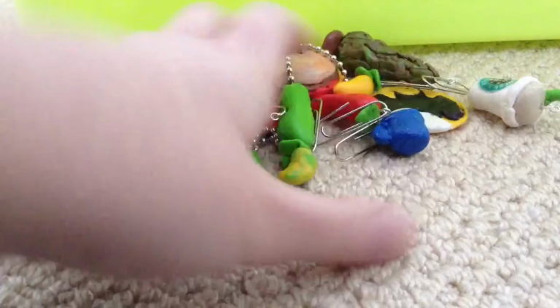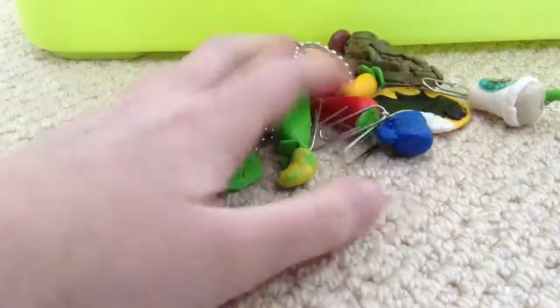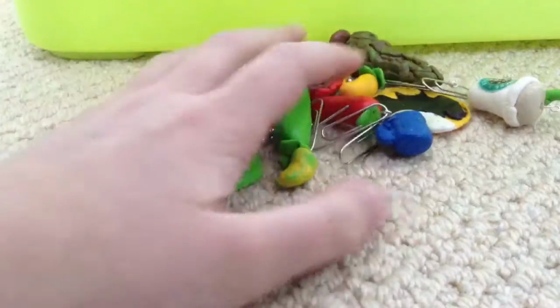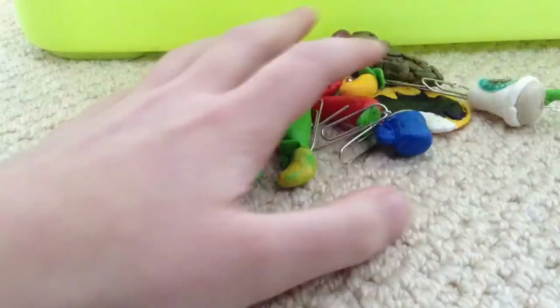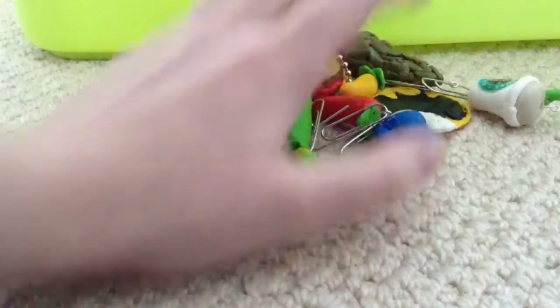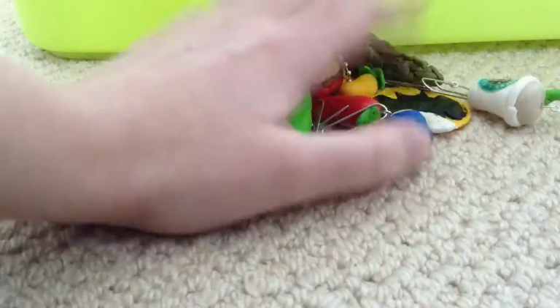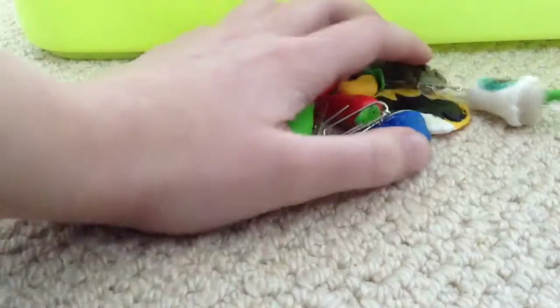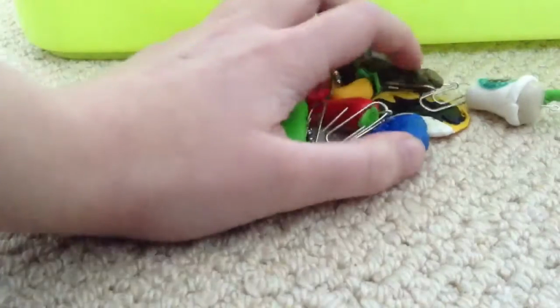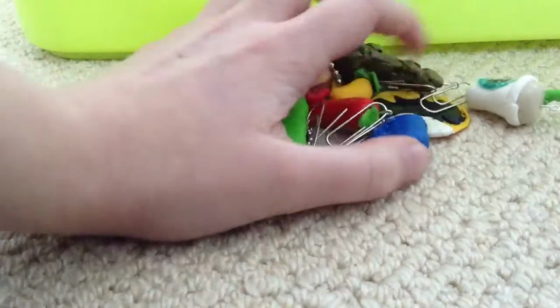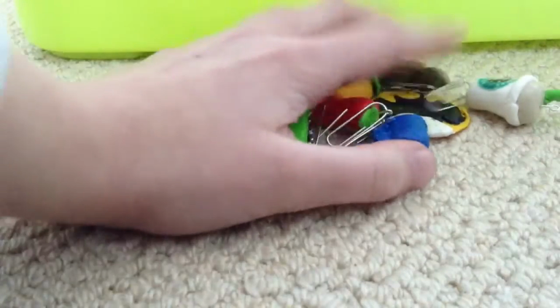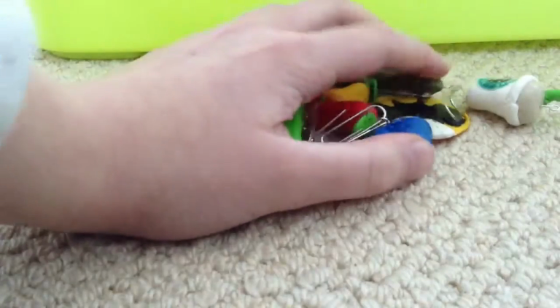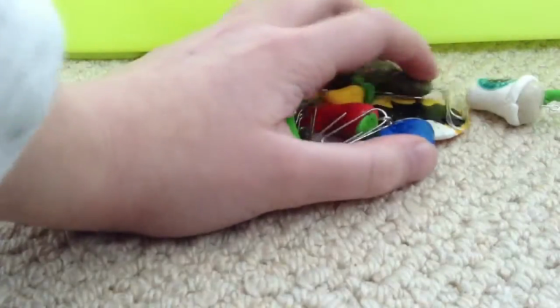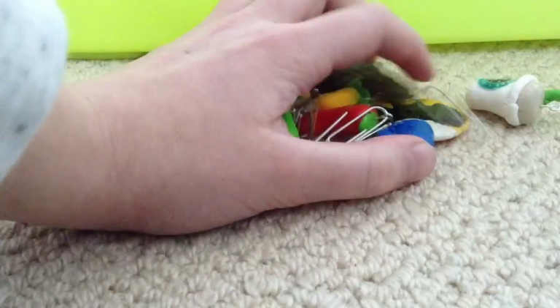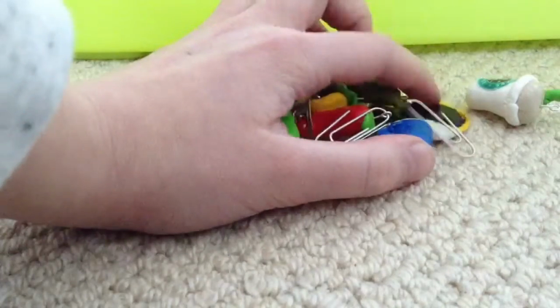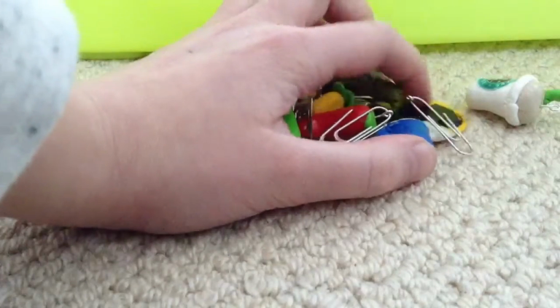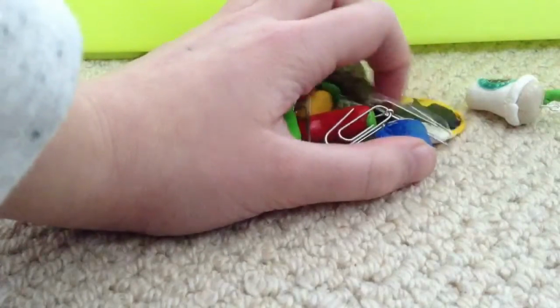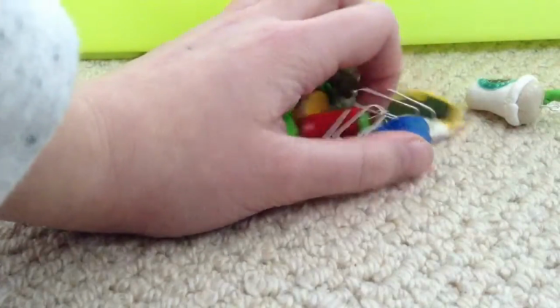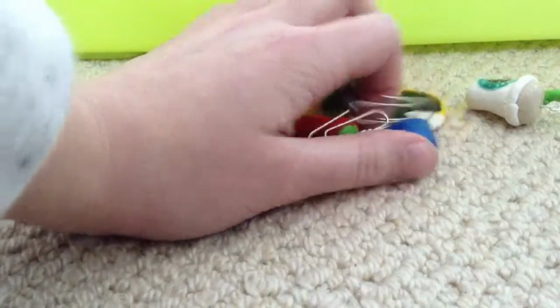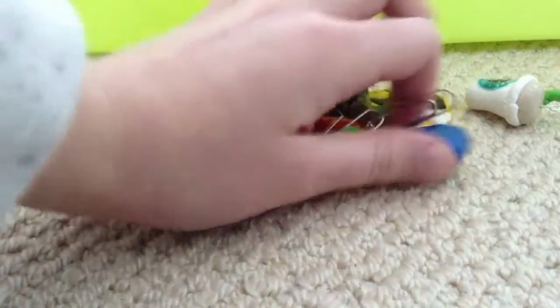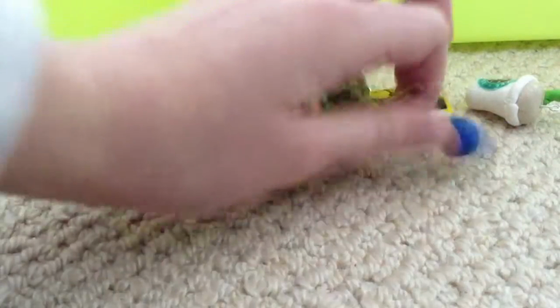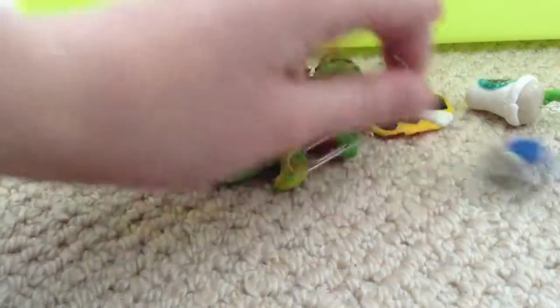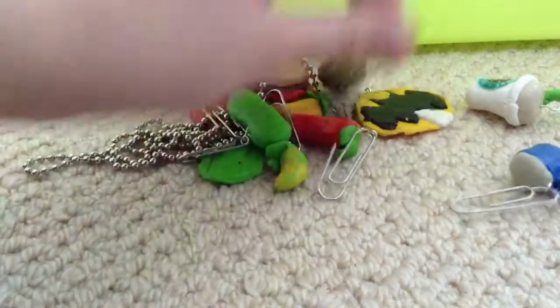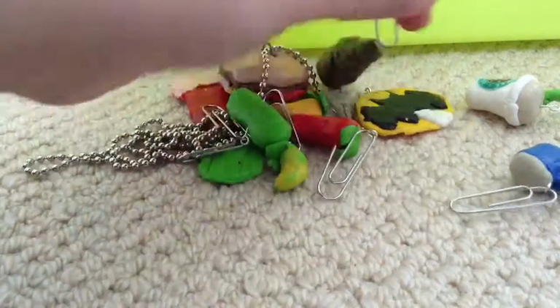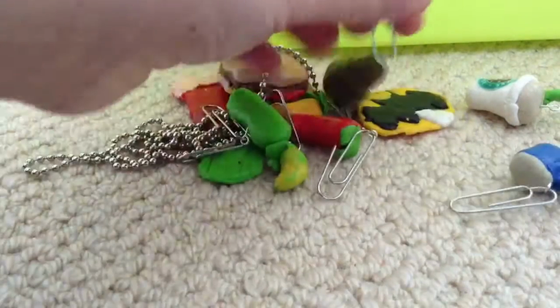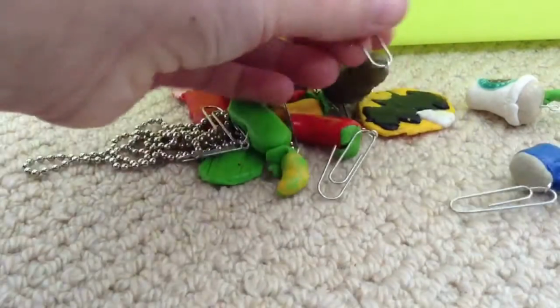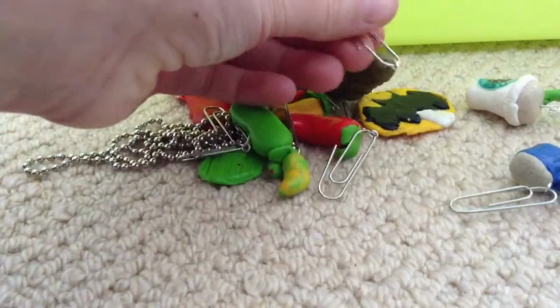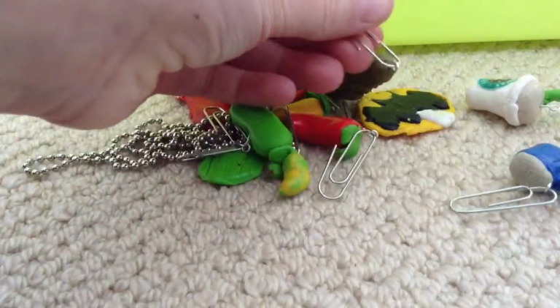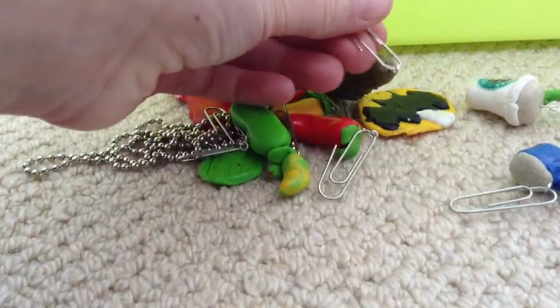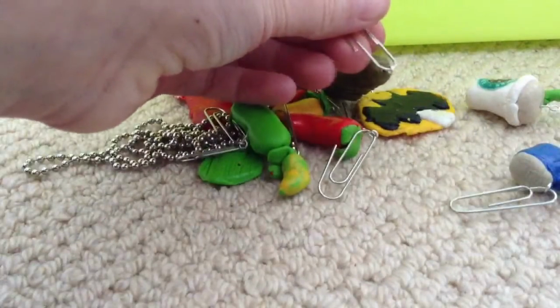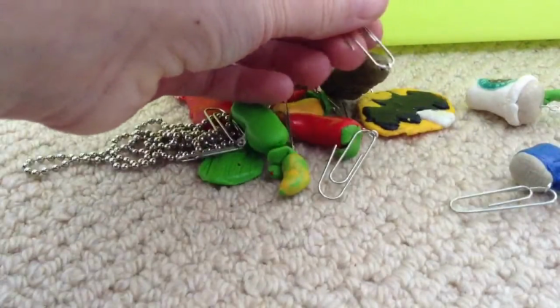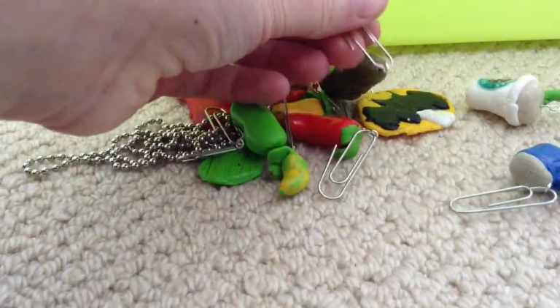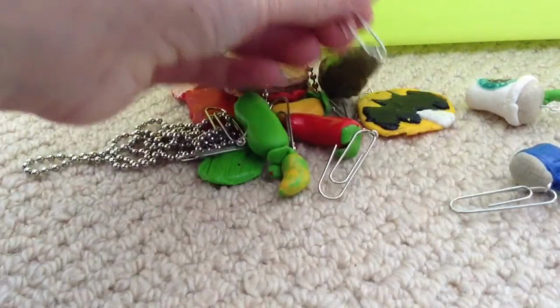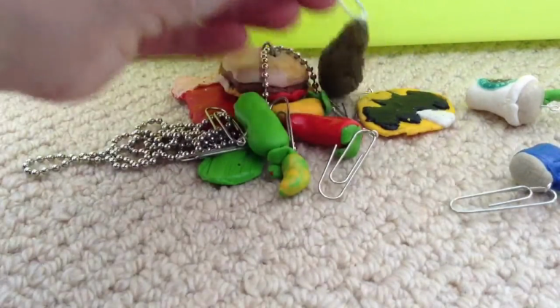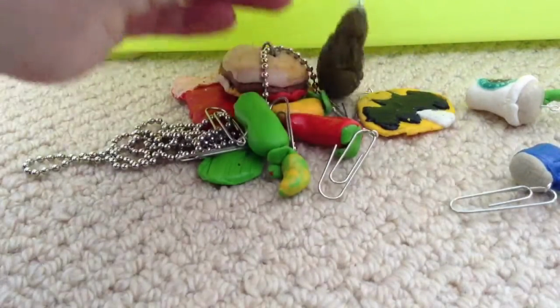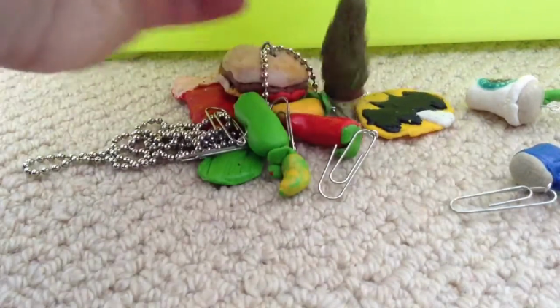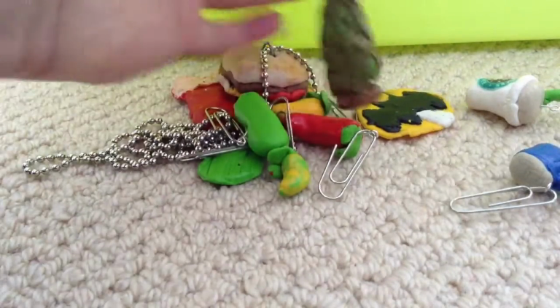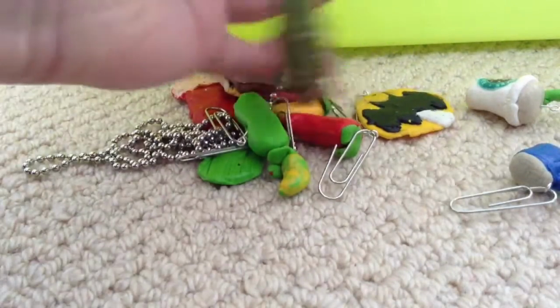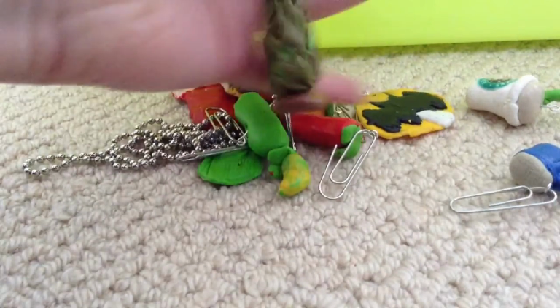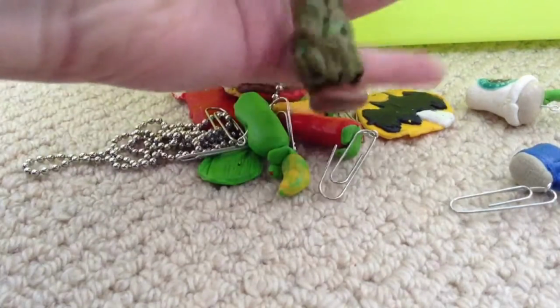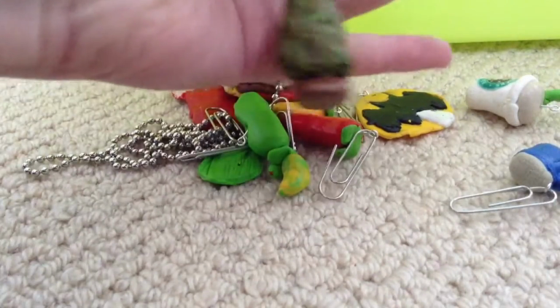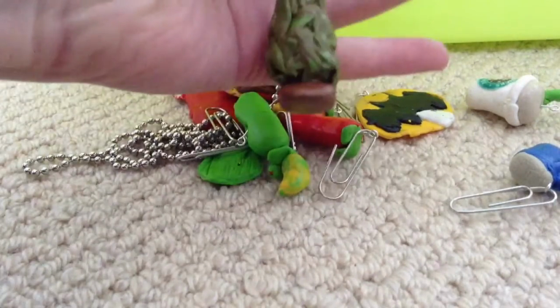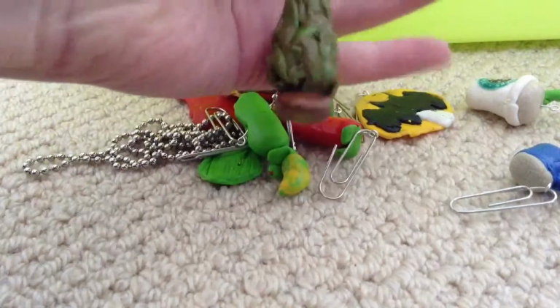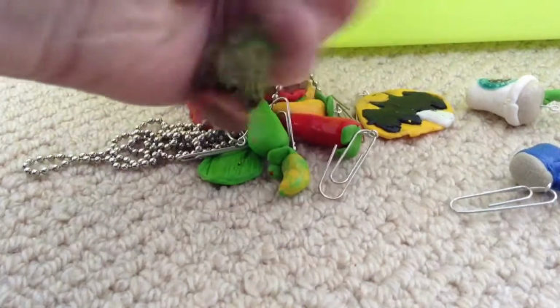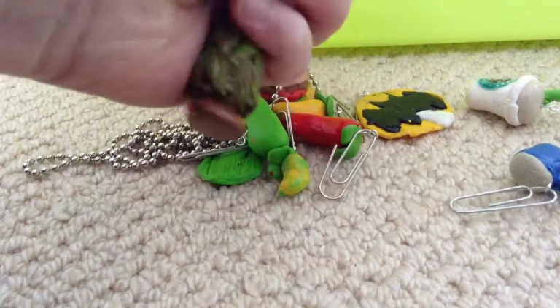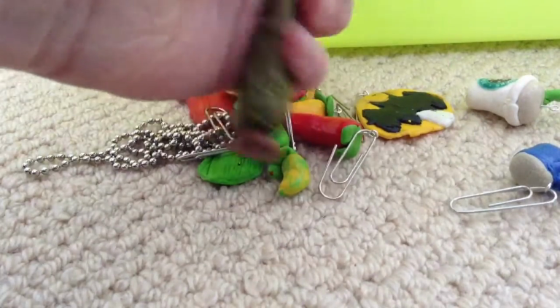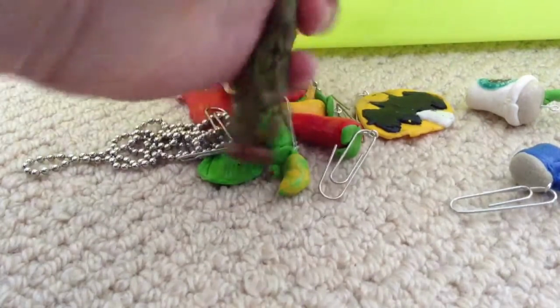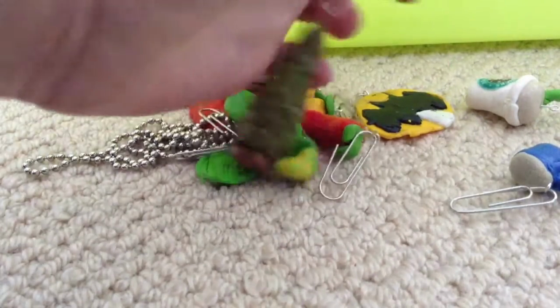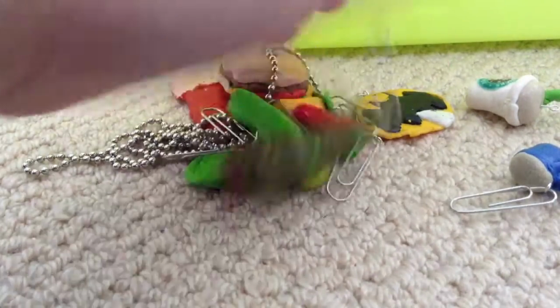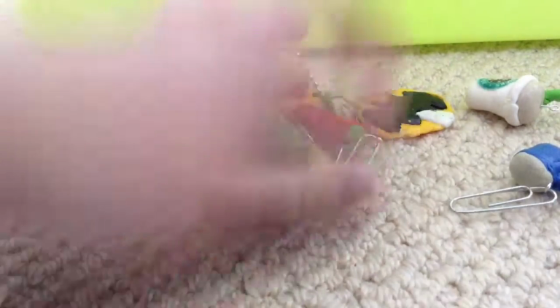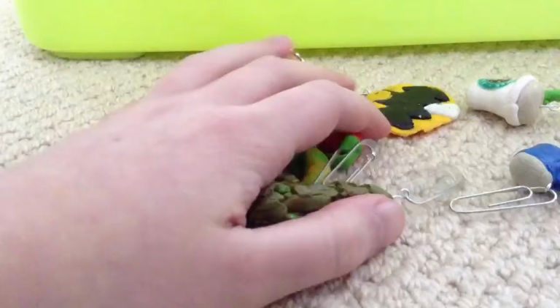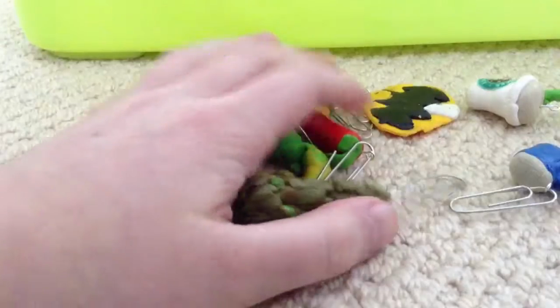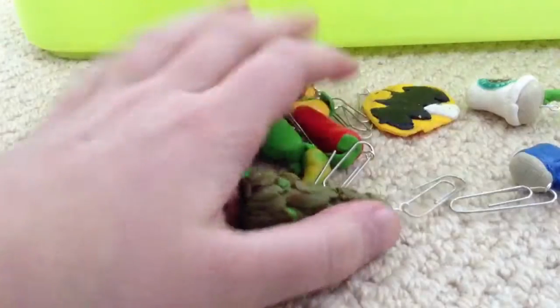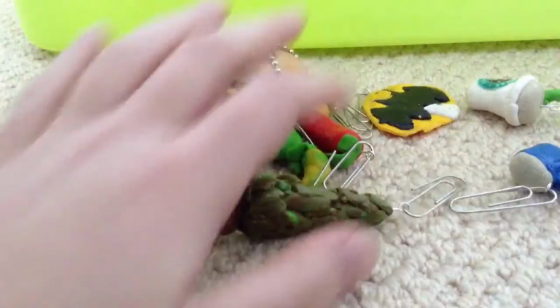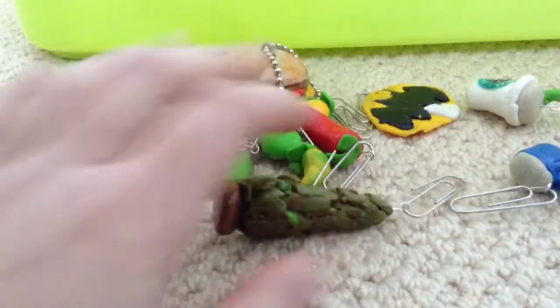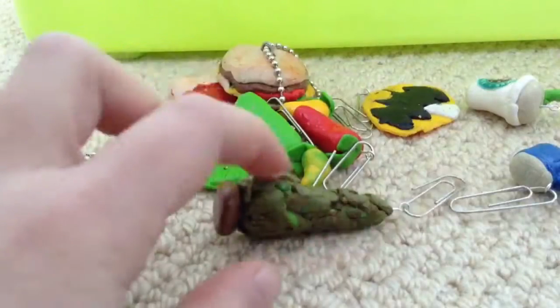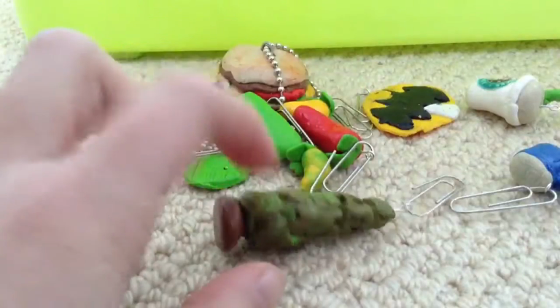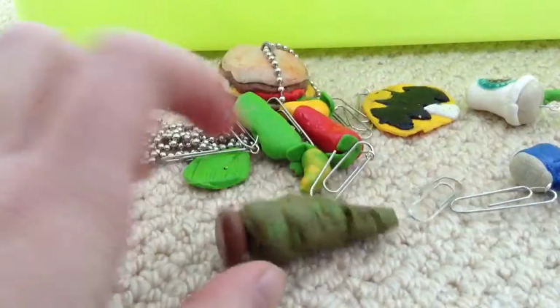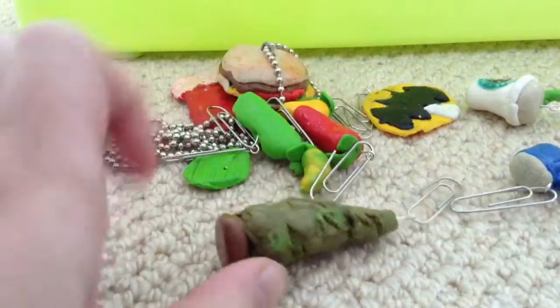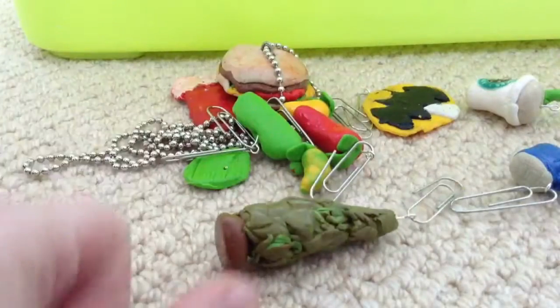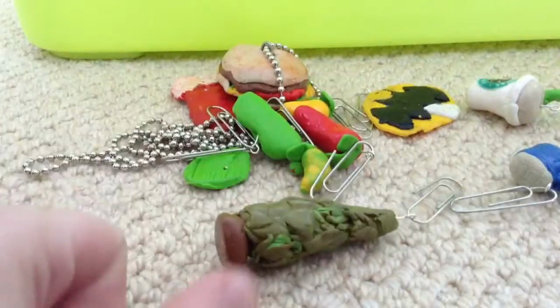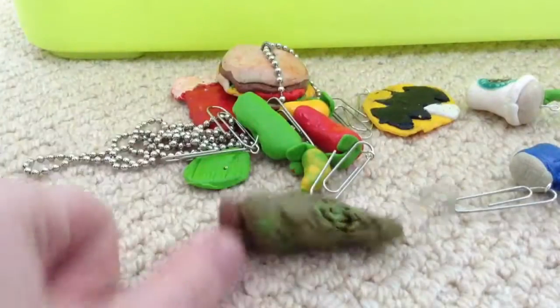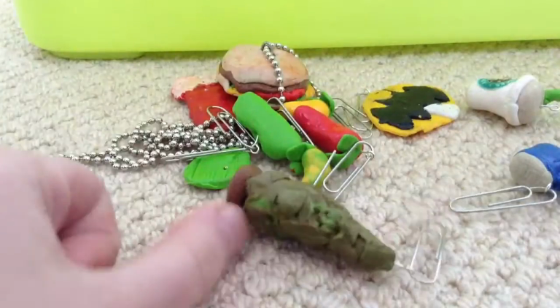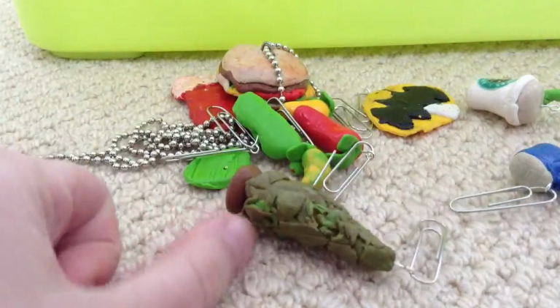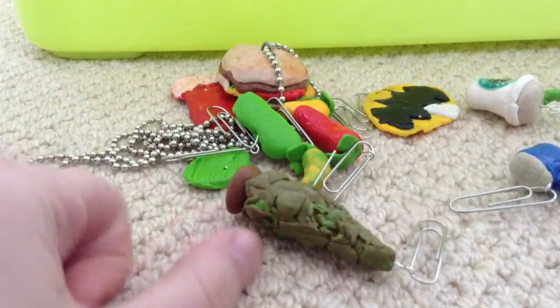But those are all my clay things done so far. That's it for now. Bye!